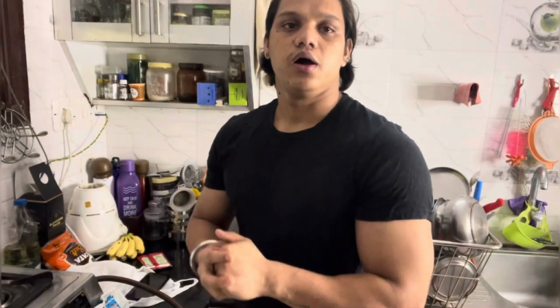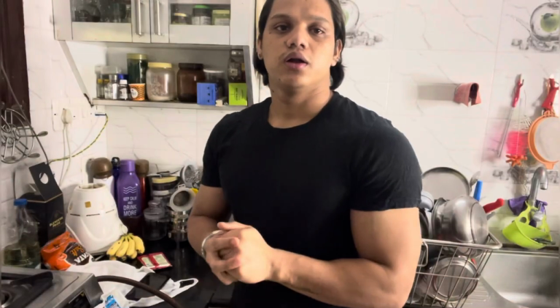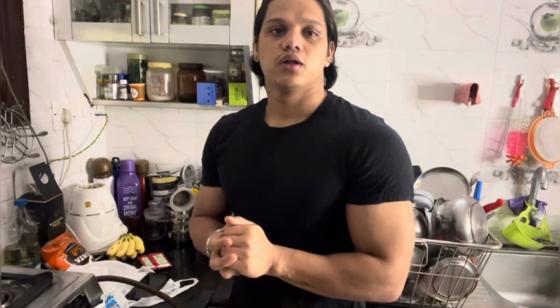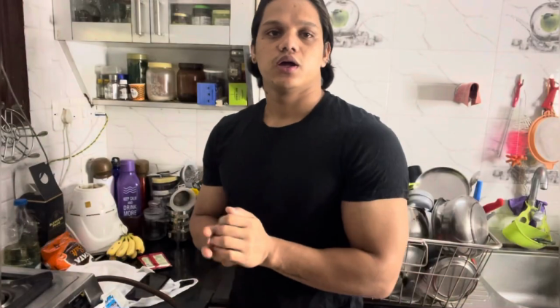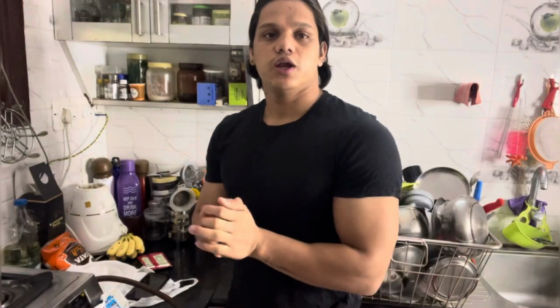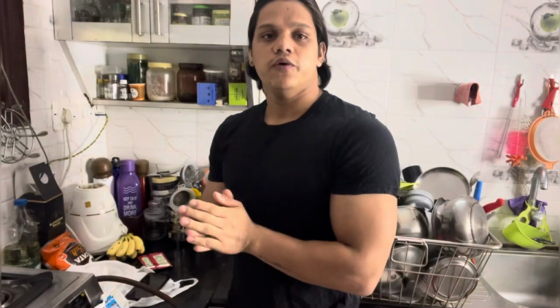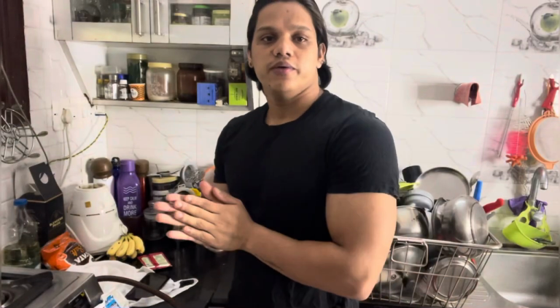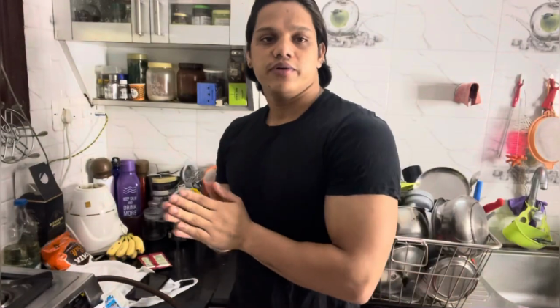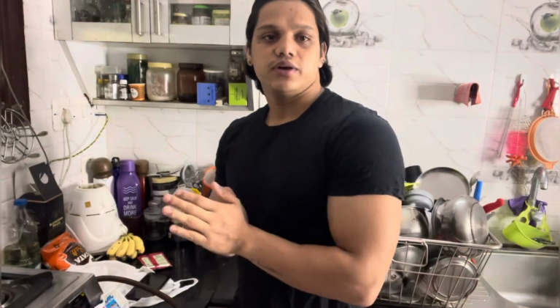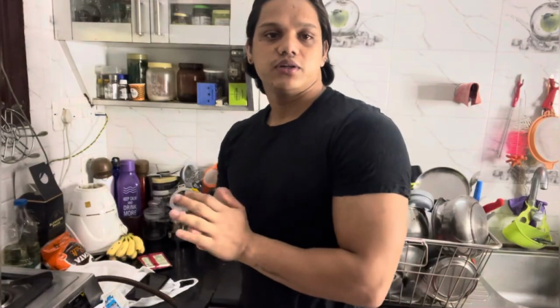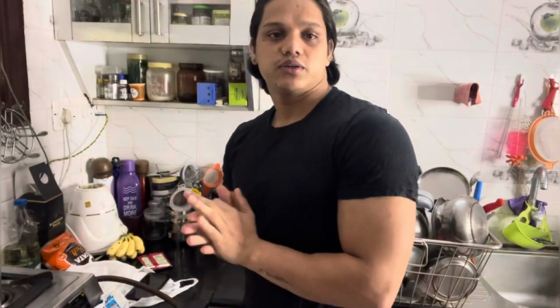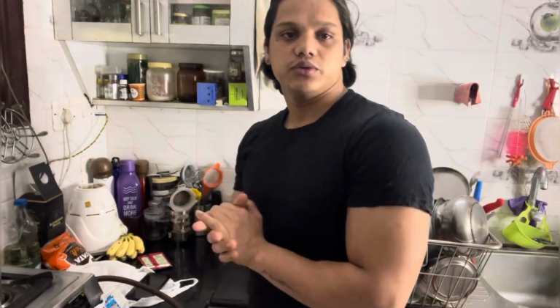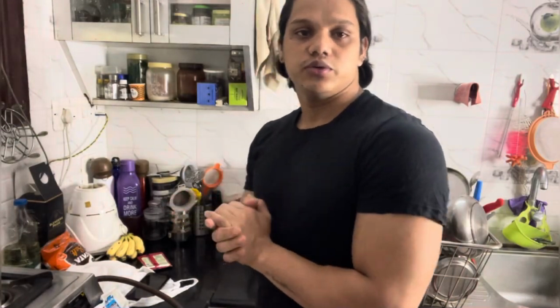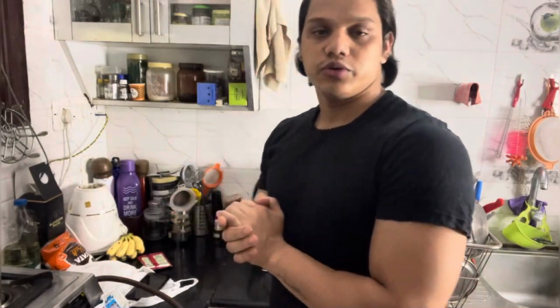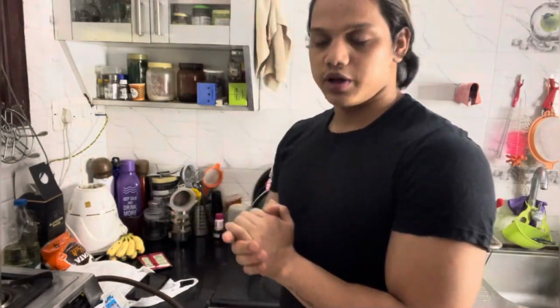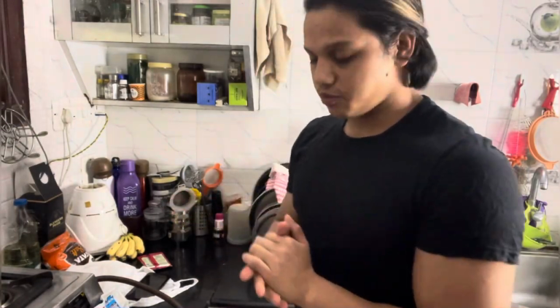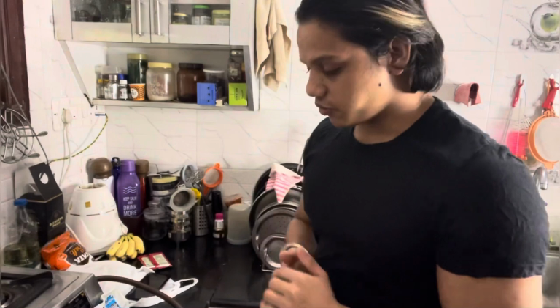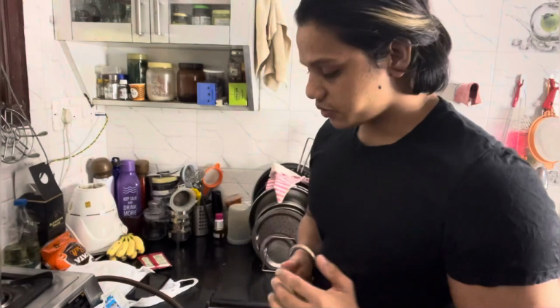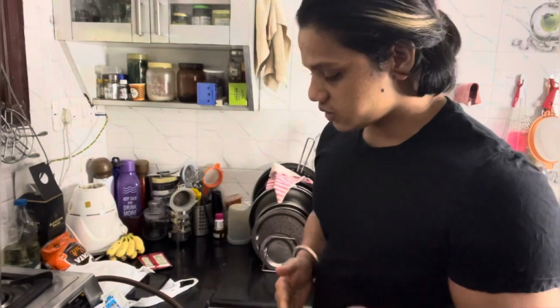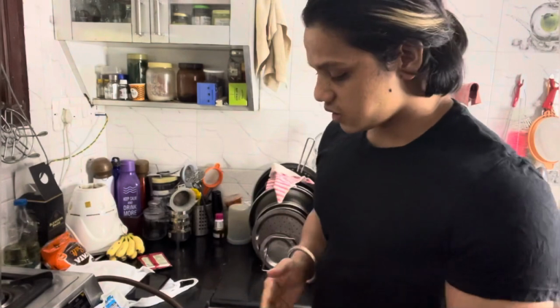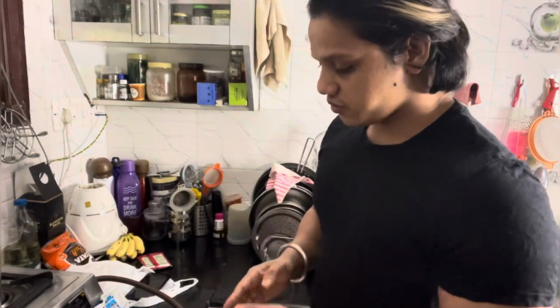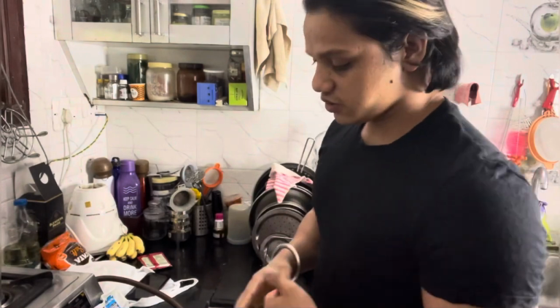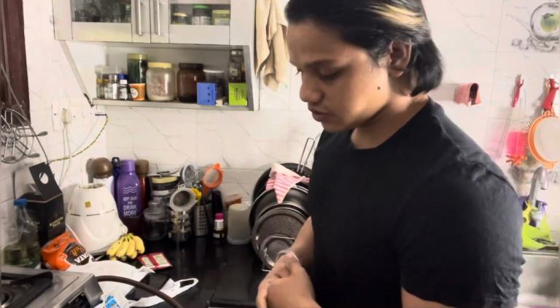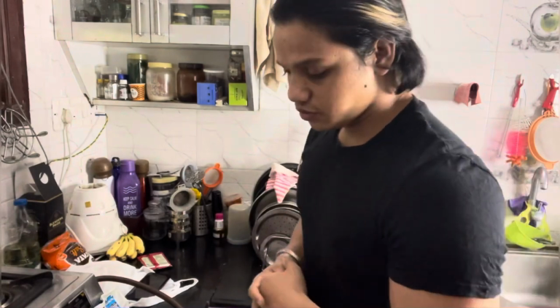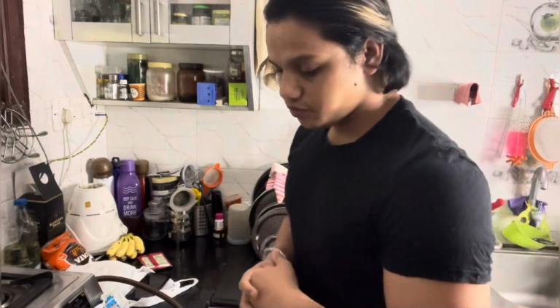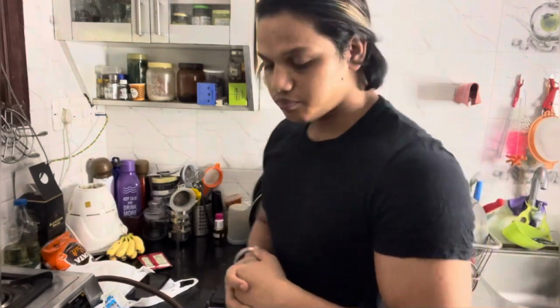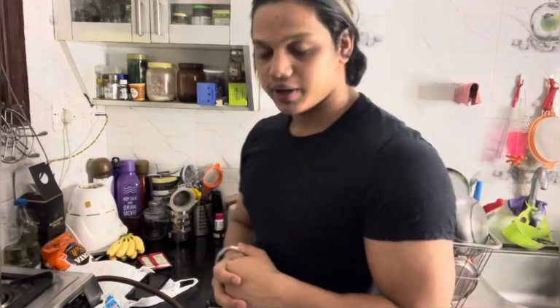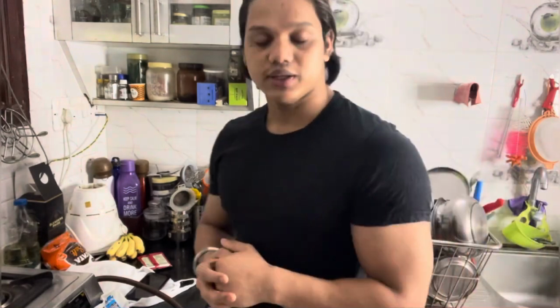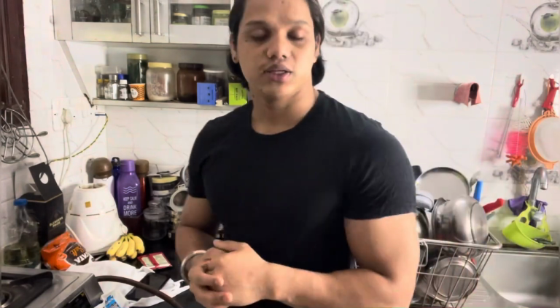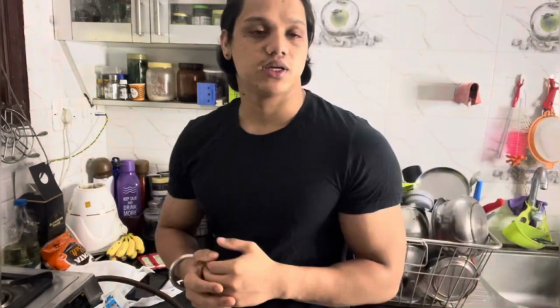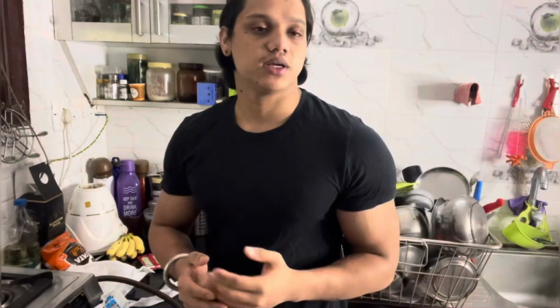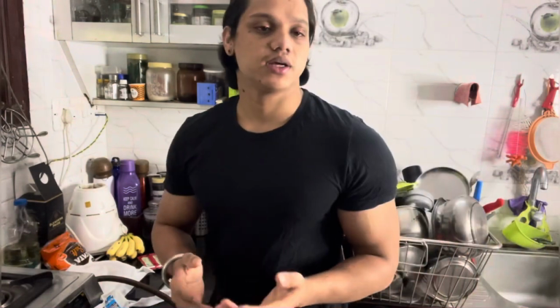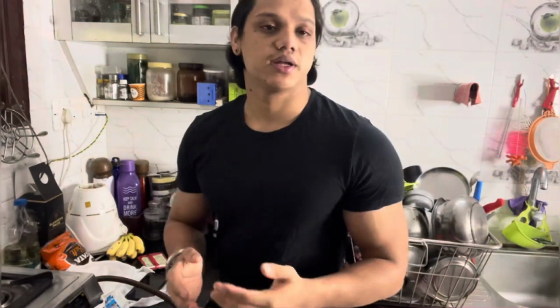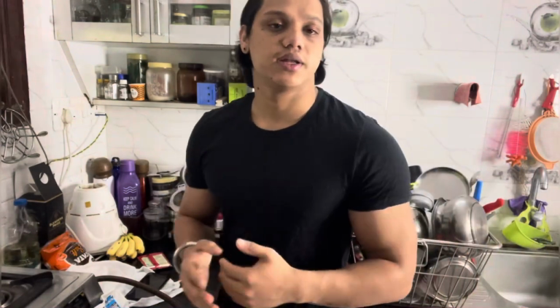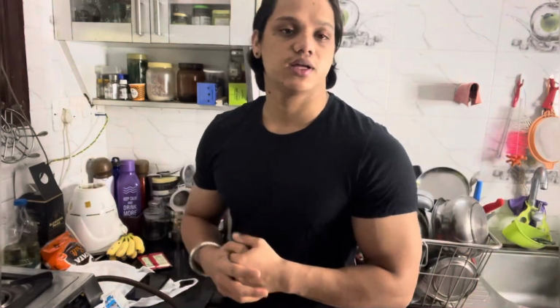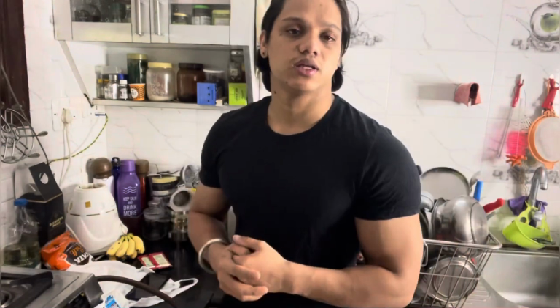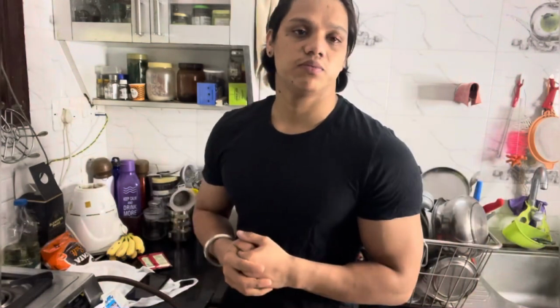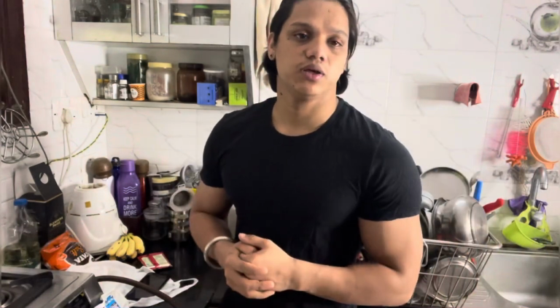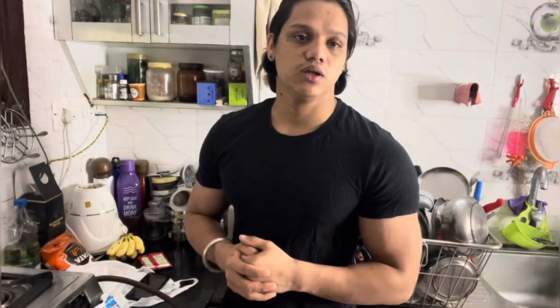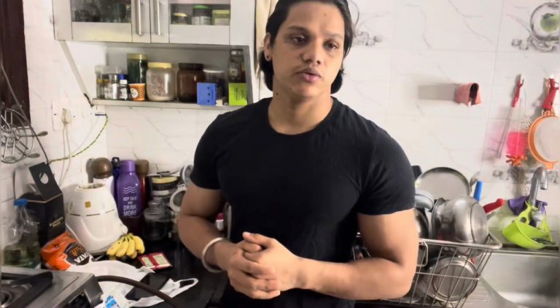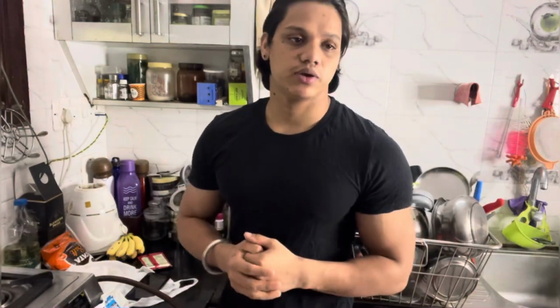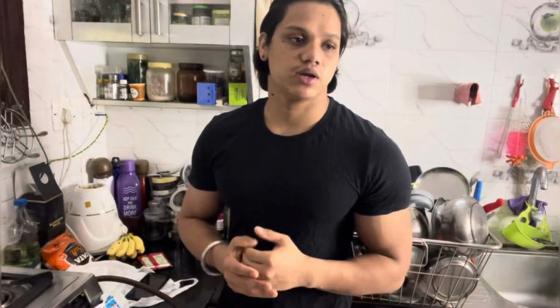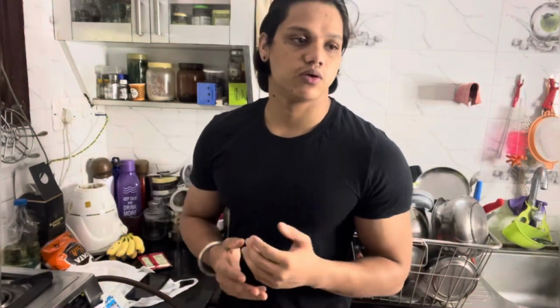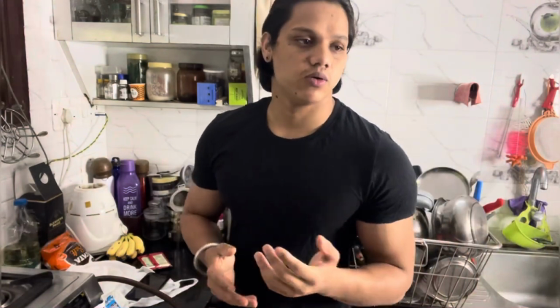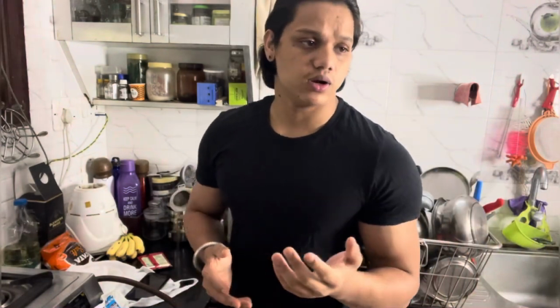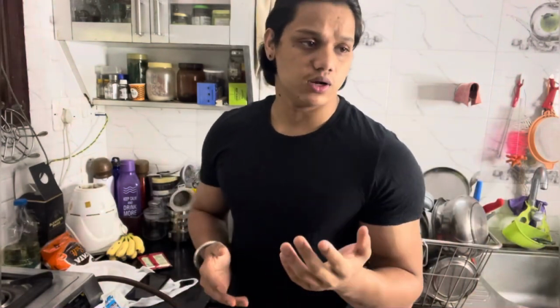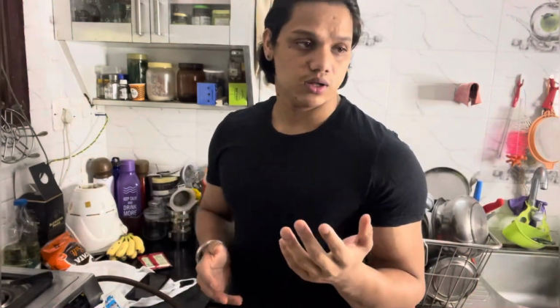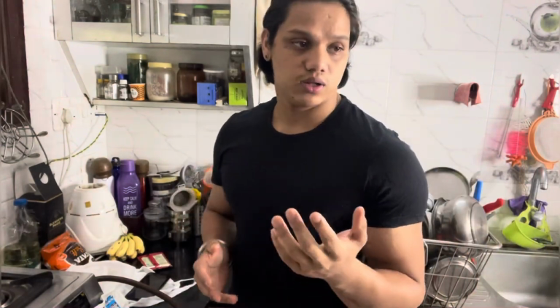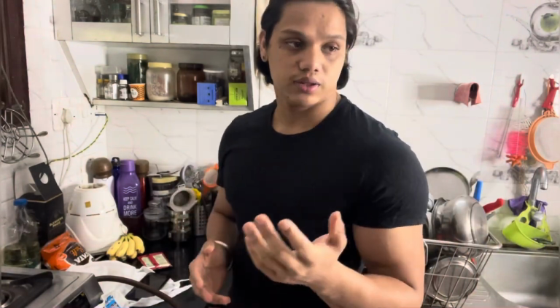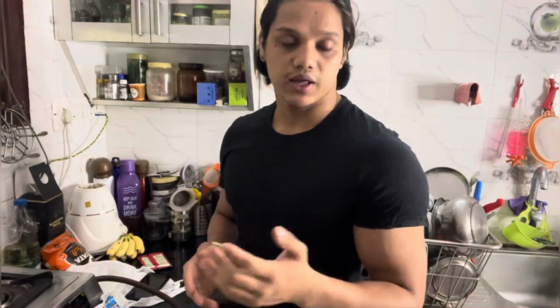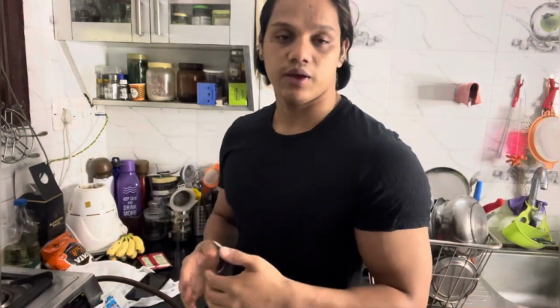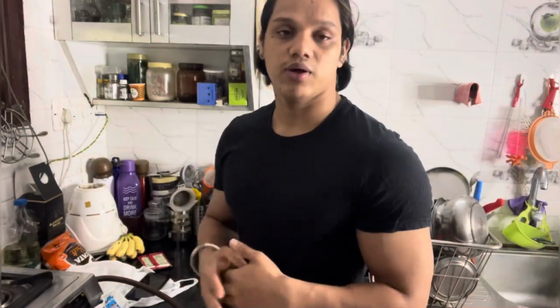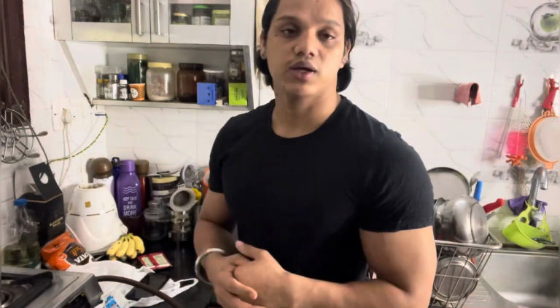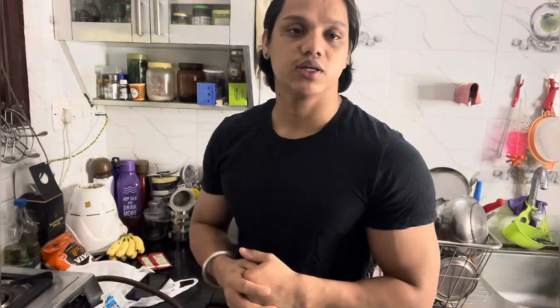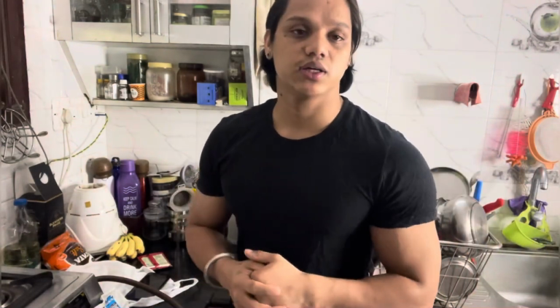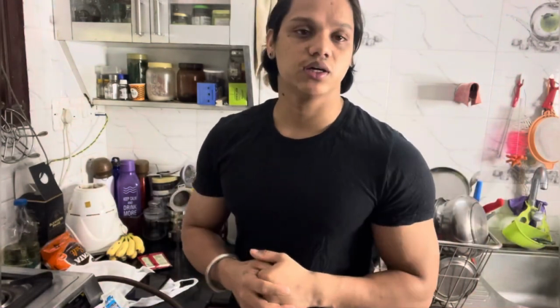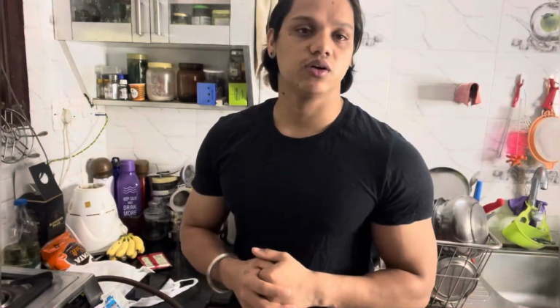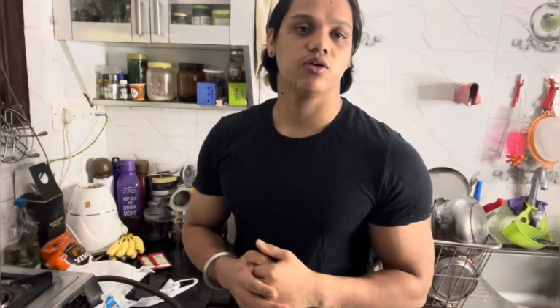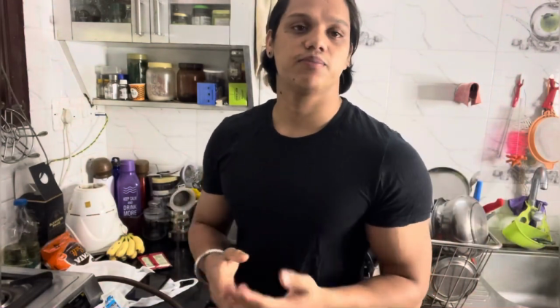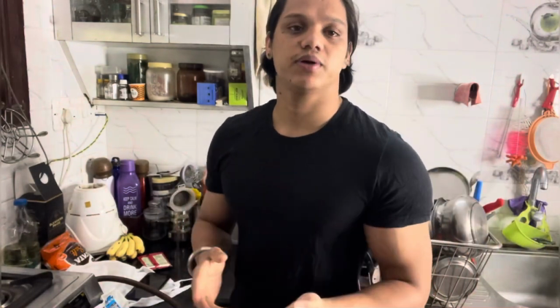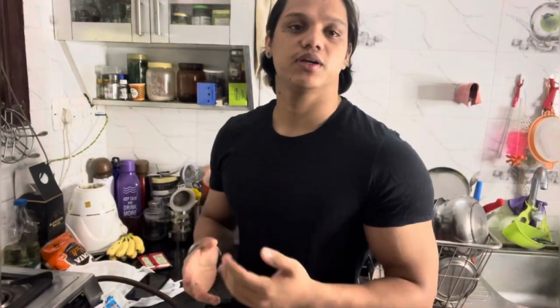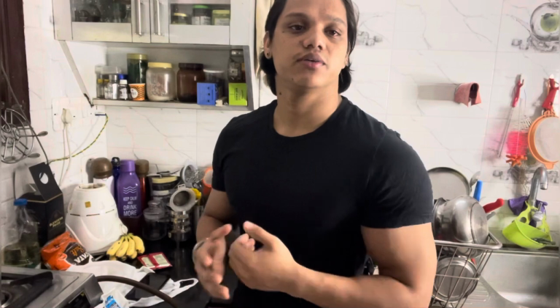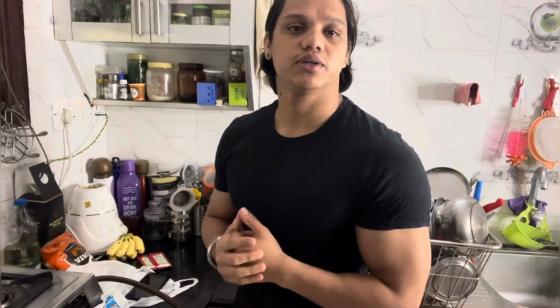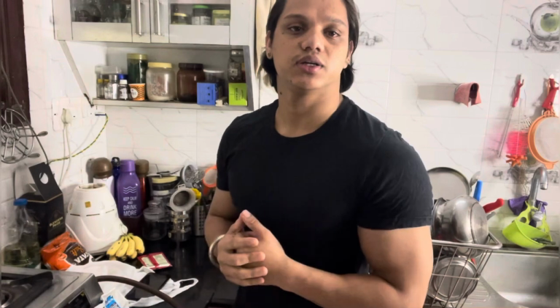Hello everyone, today I am going to share with you my chicken curry recipe. You can call it Dahi chicken or Punjabi chicken.